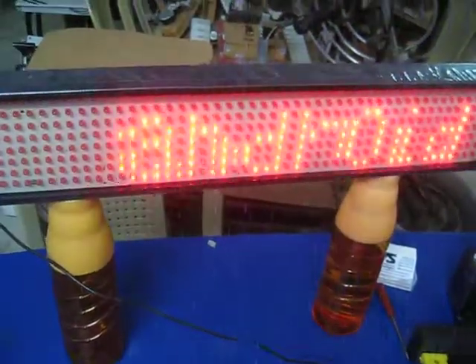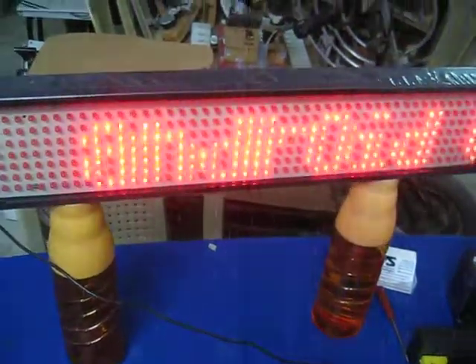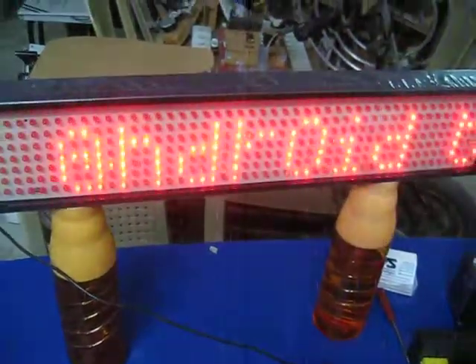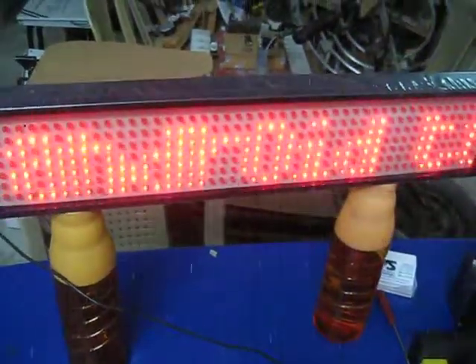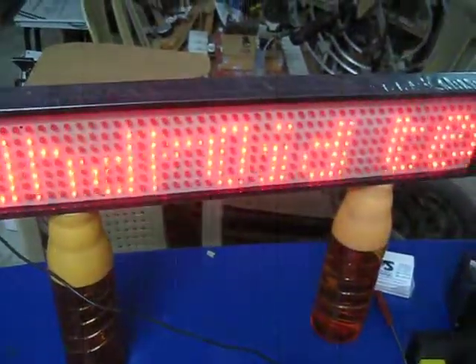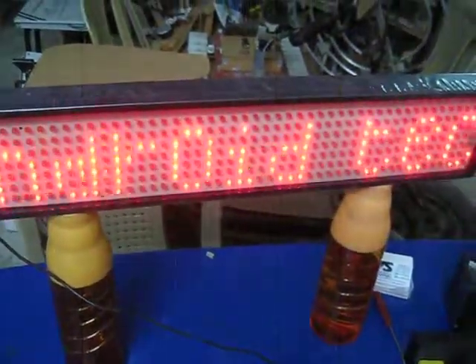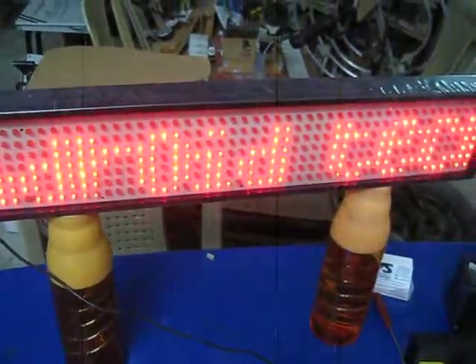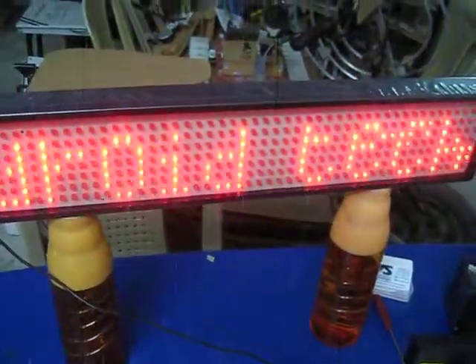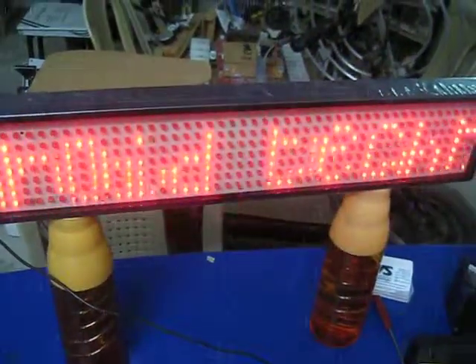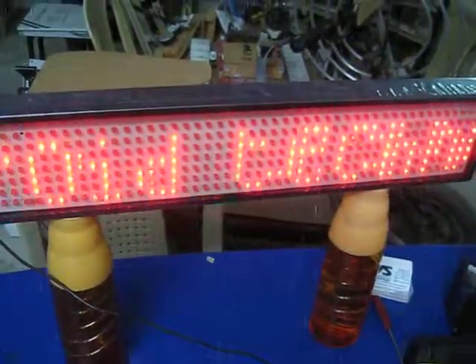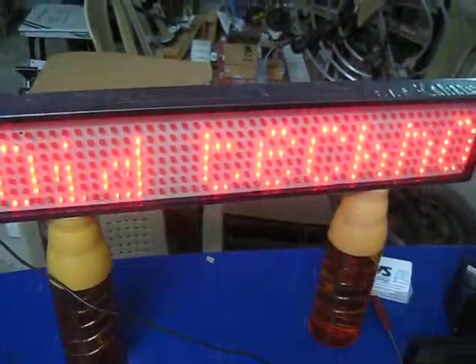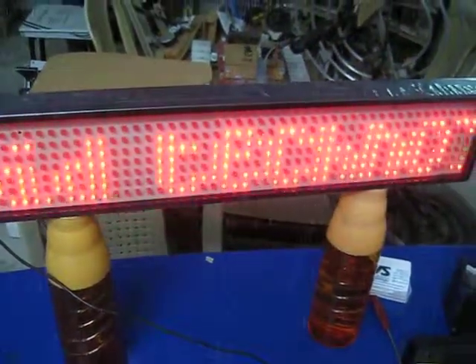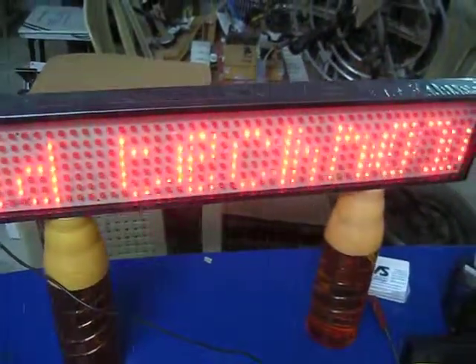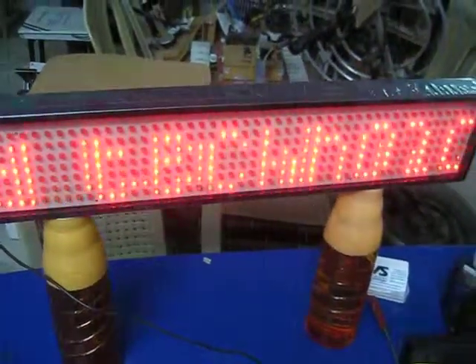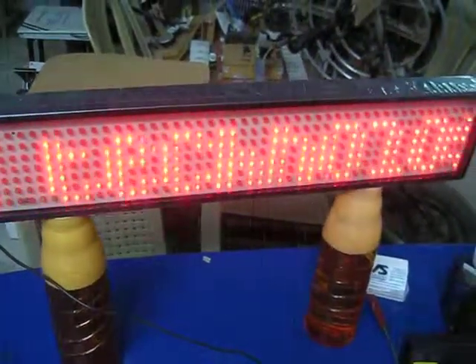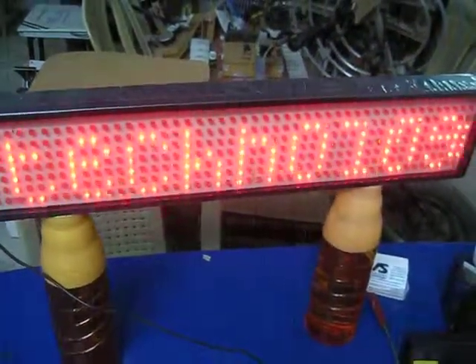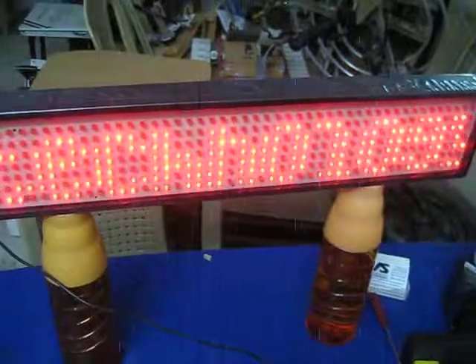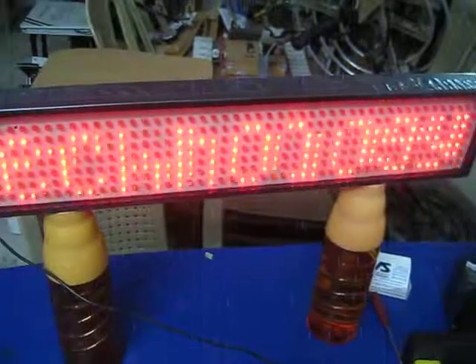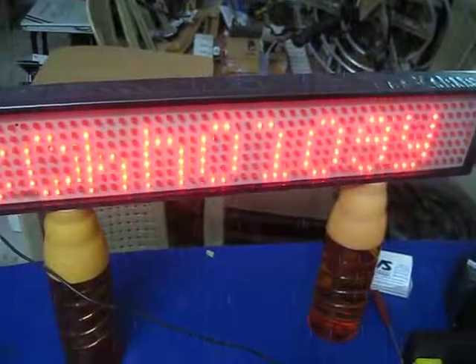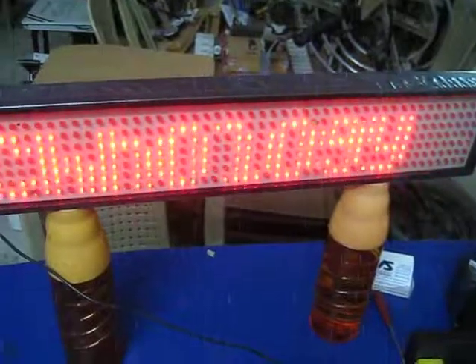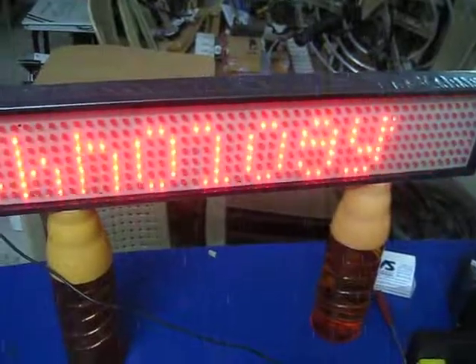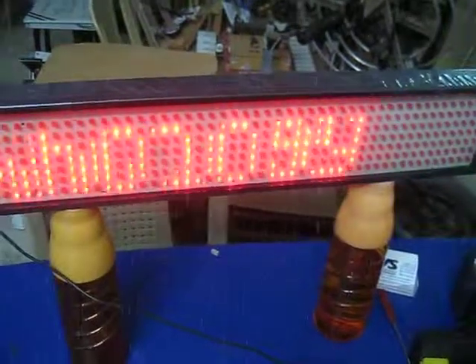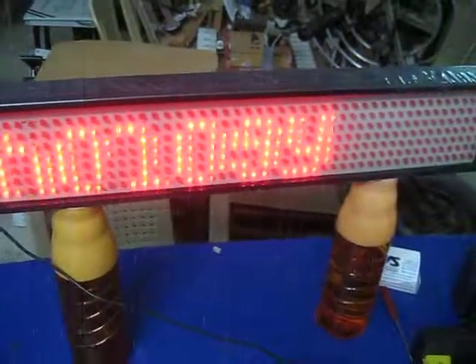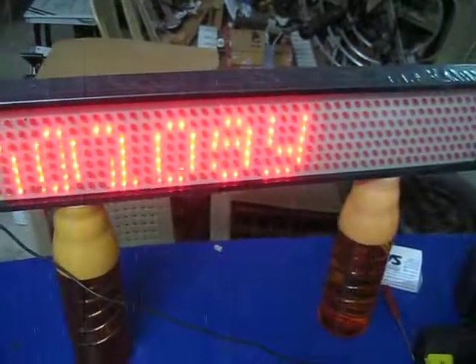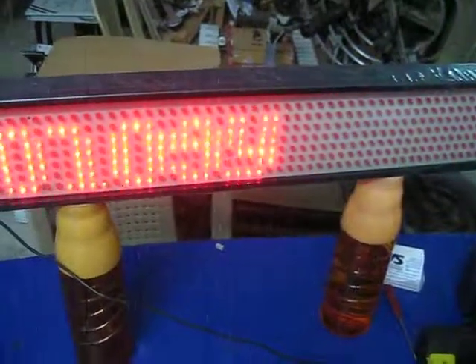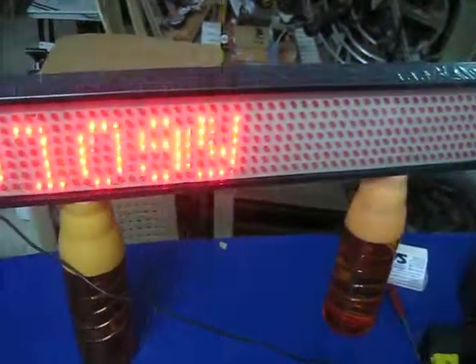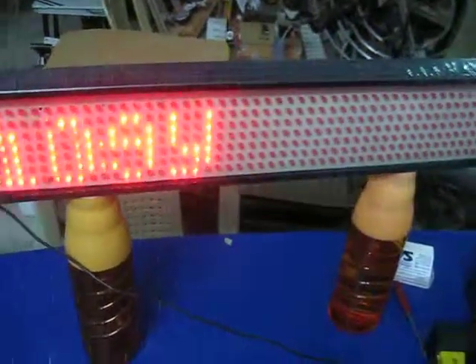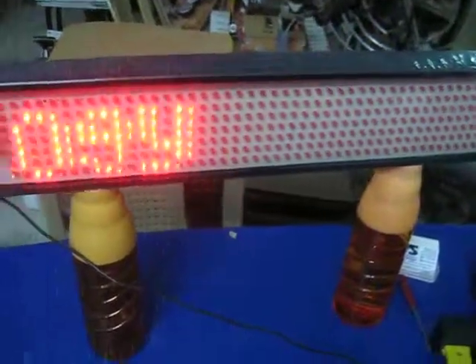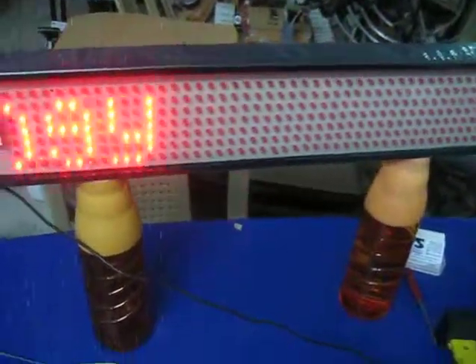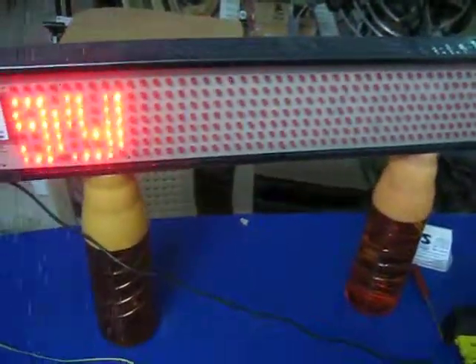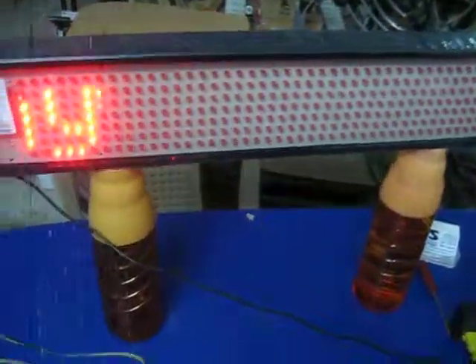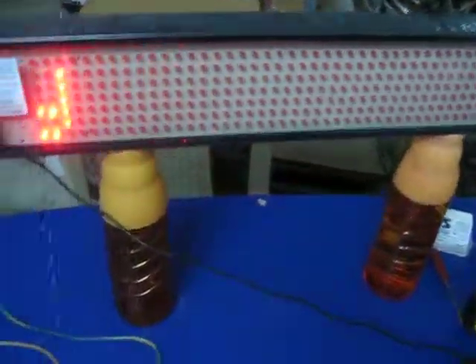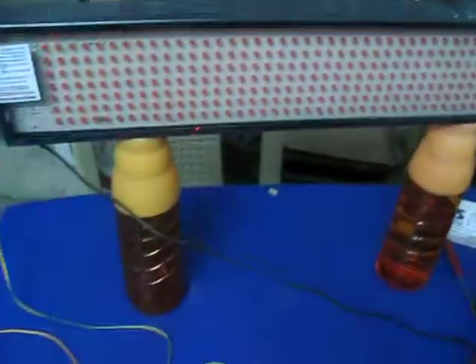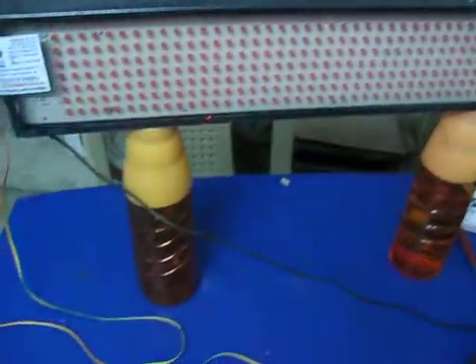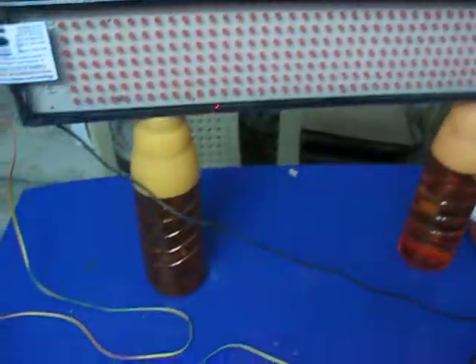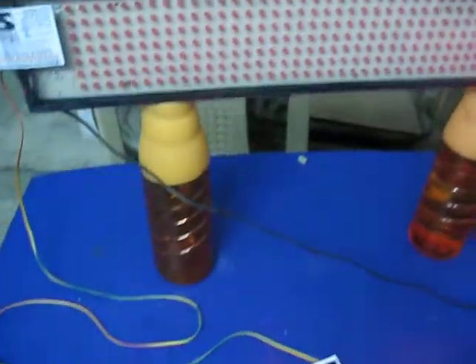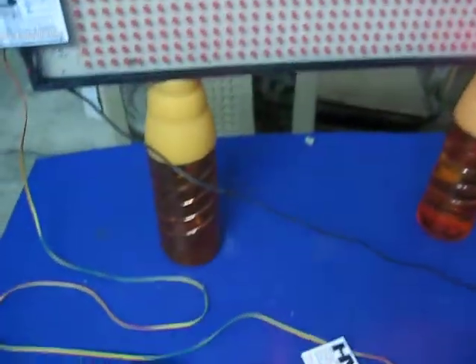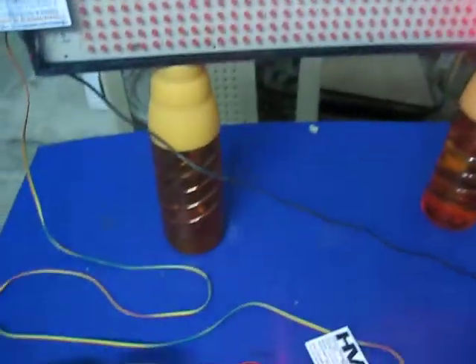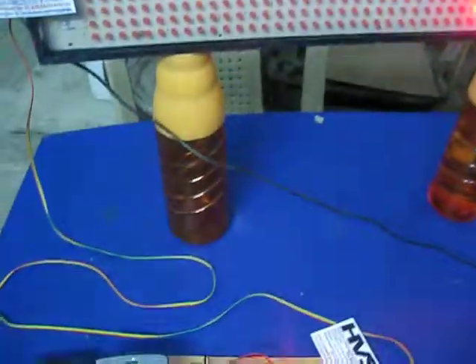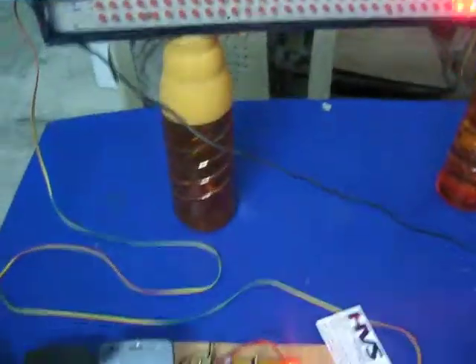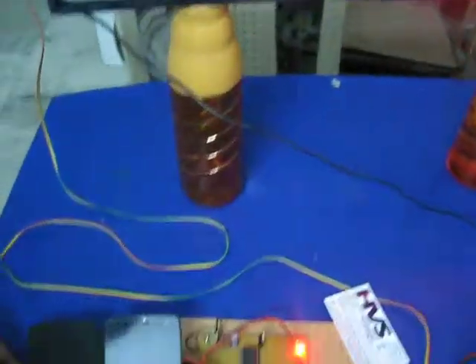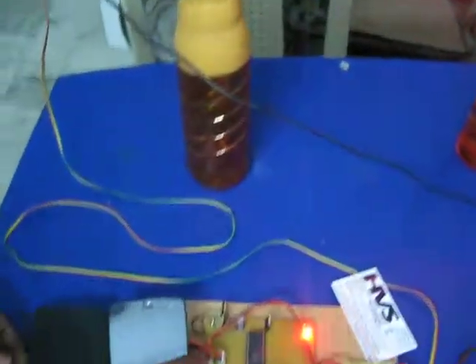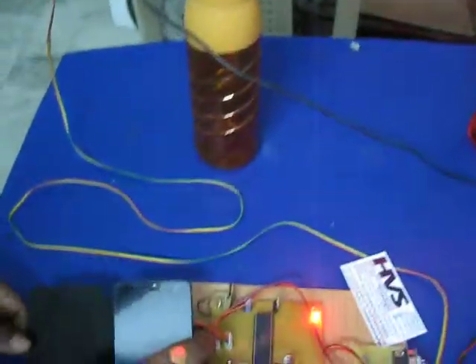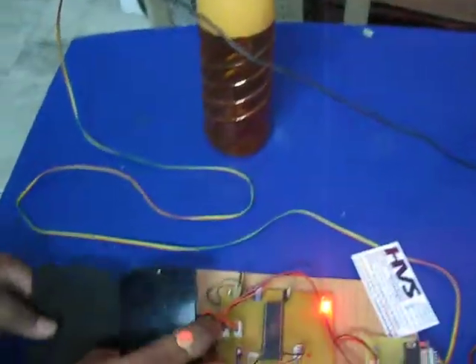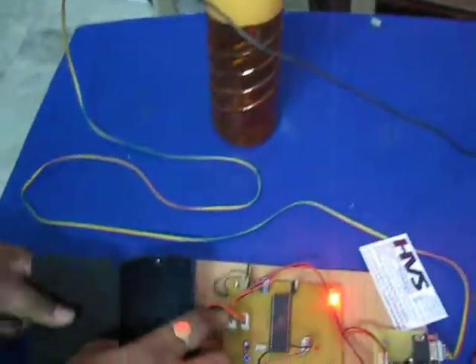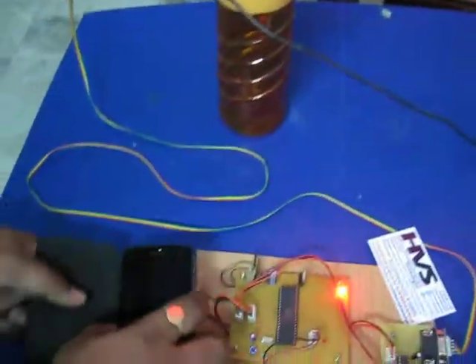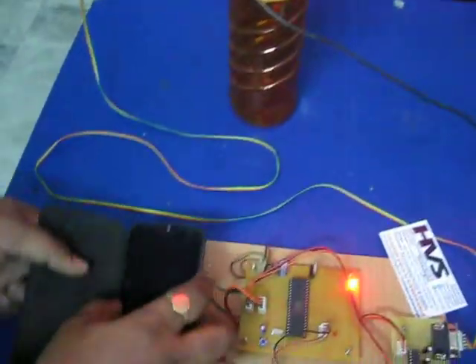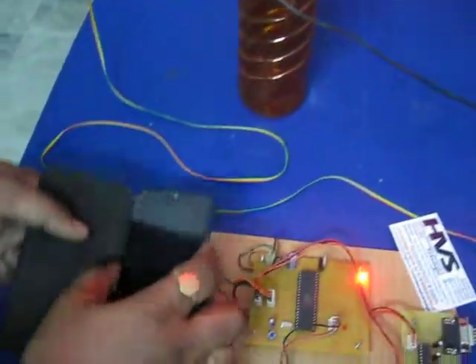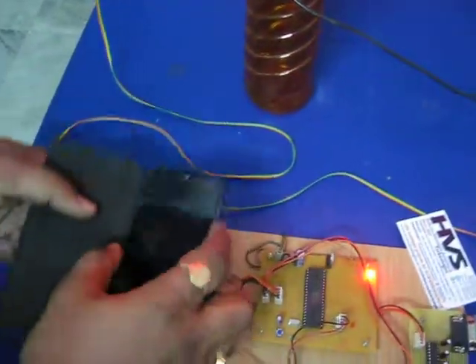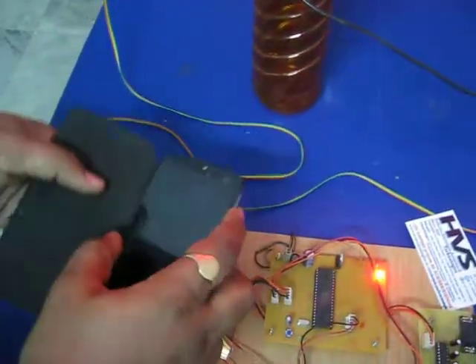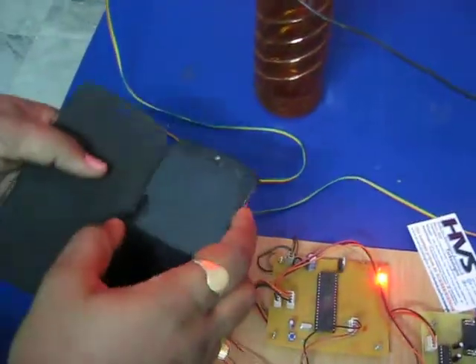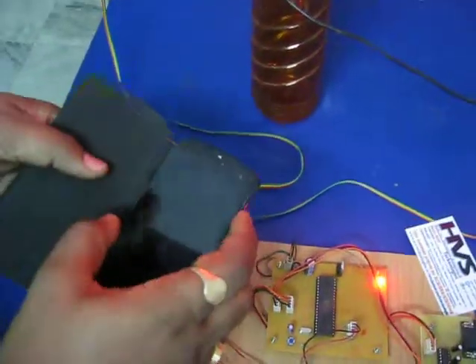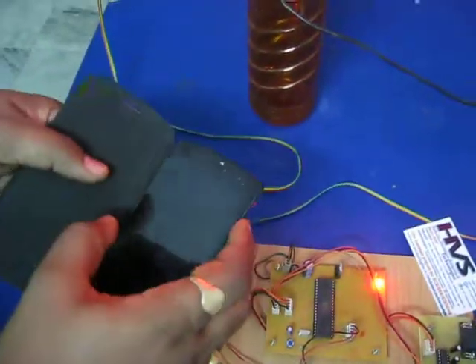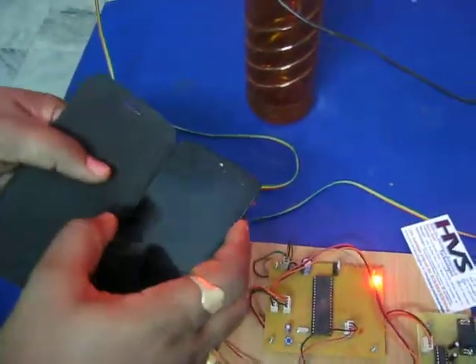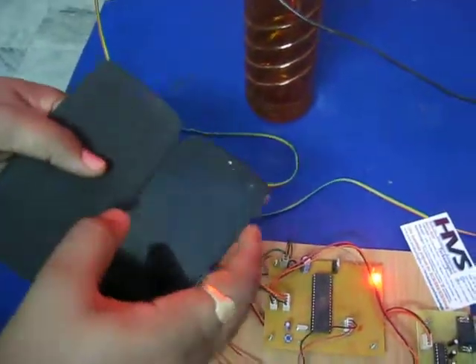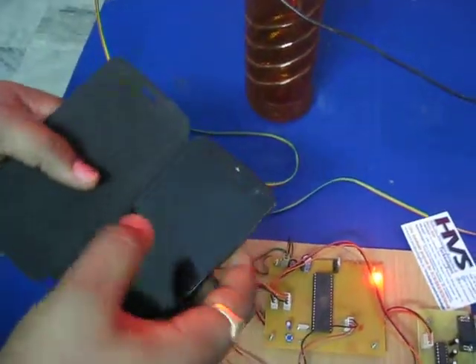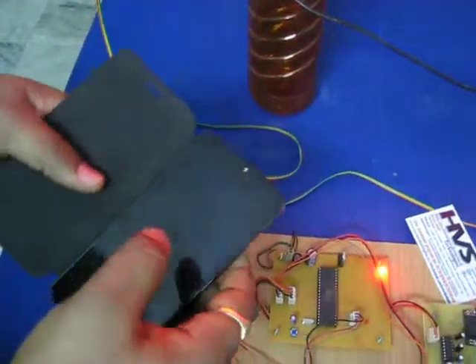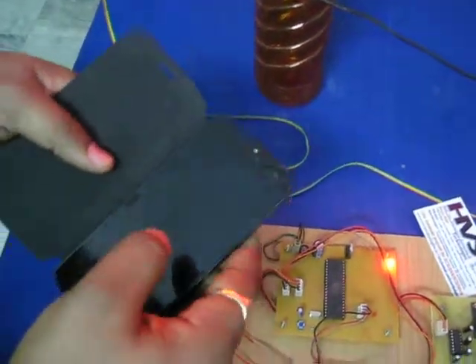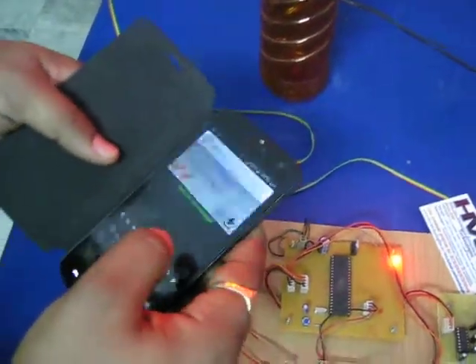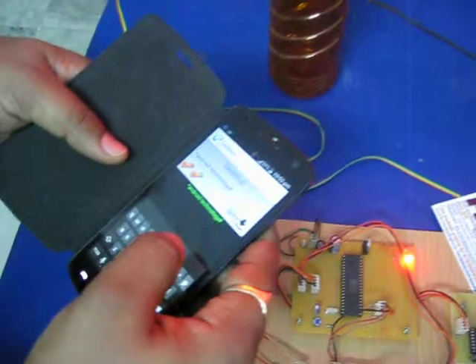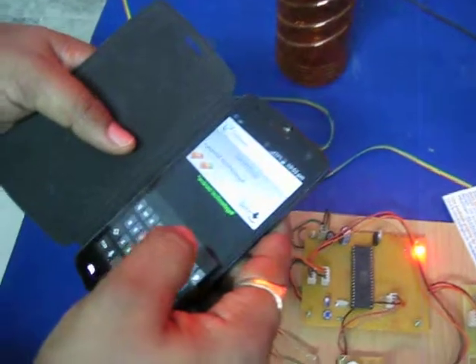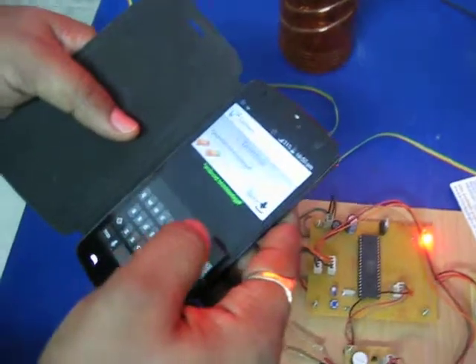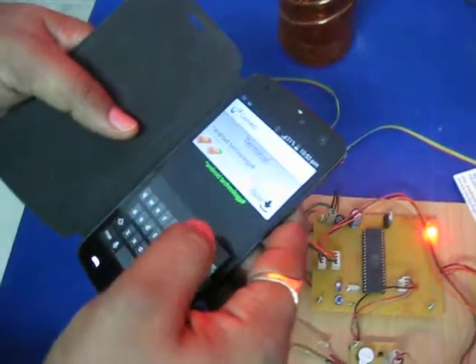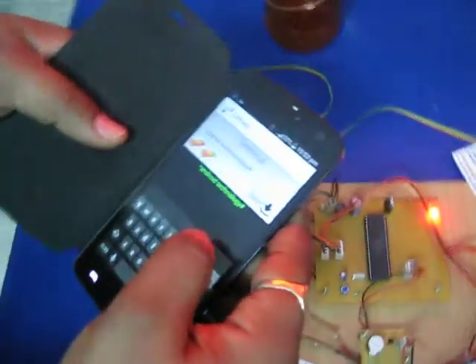Now you can see your LED display got initialized and is showing: 'Android technology.' That is the message I sent from my Android phone. Now let's see another message.